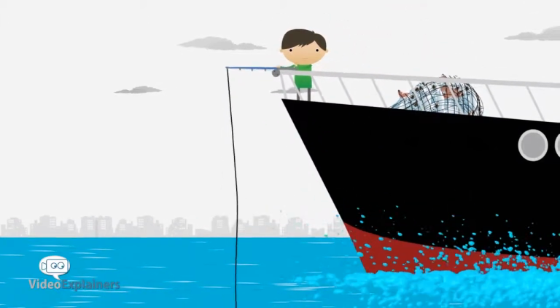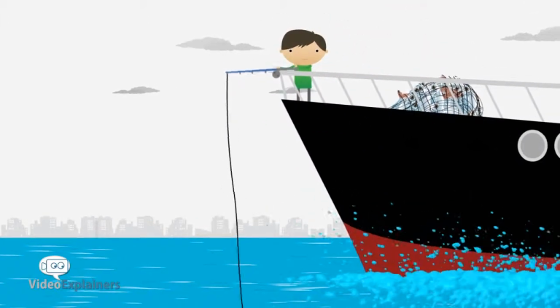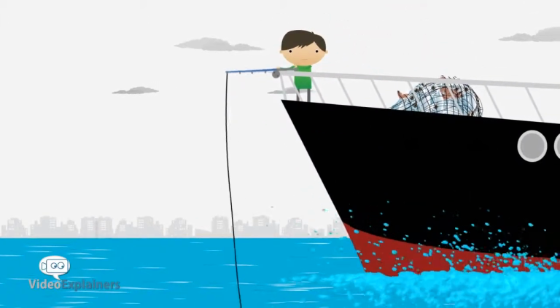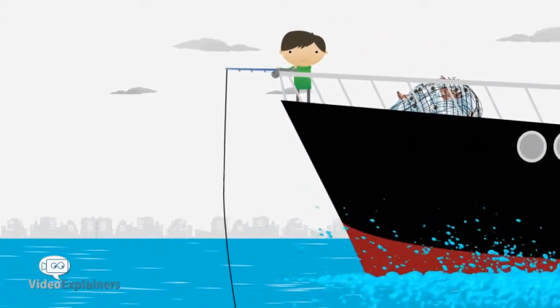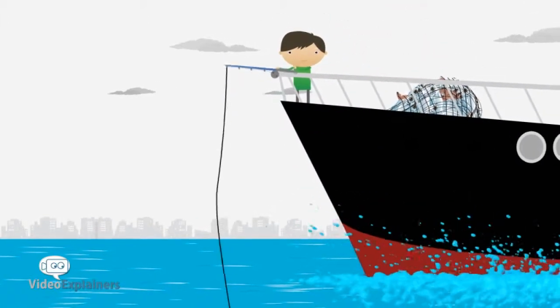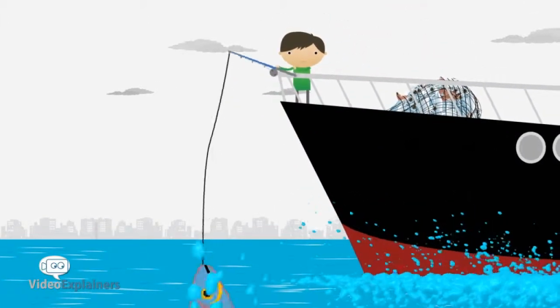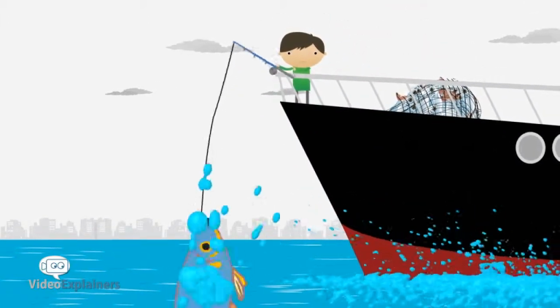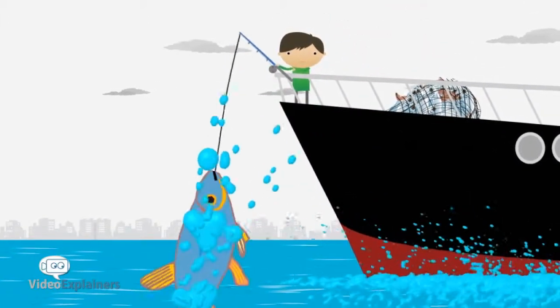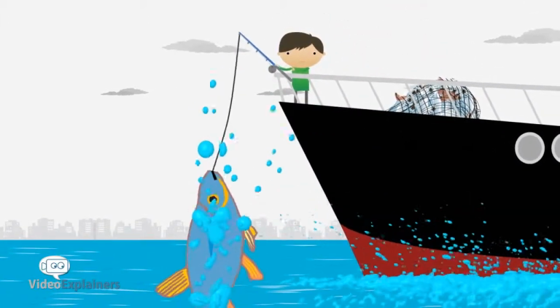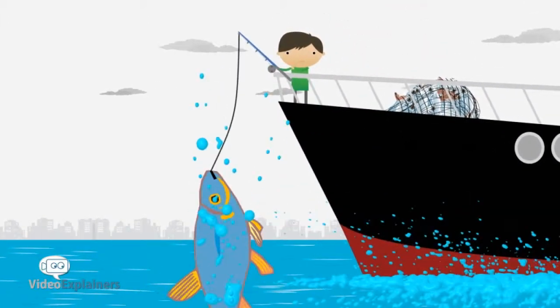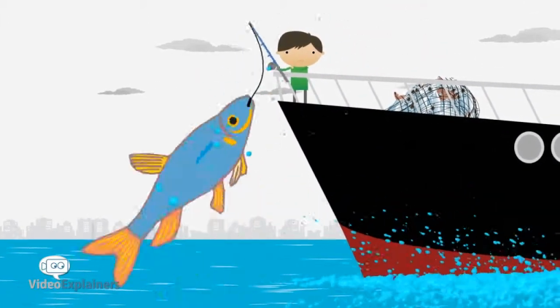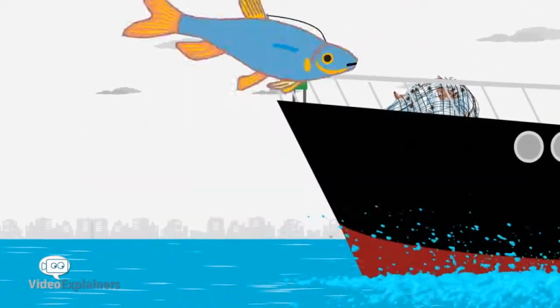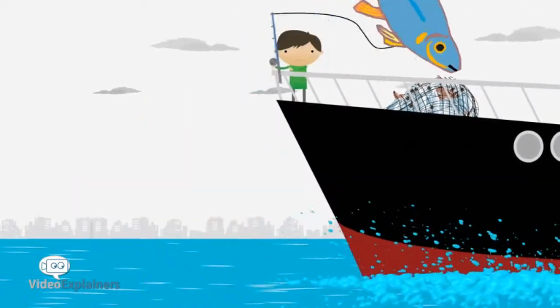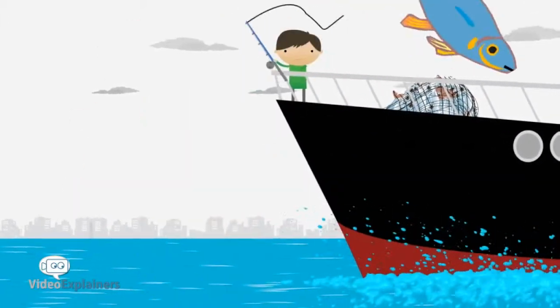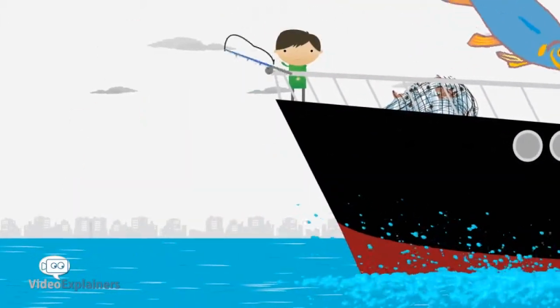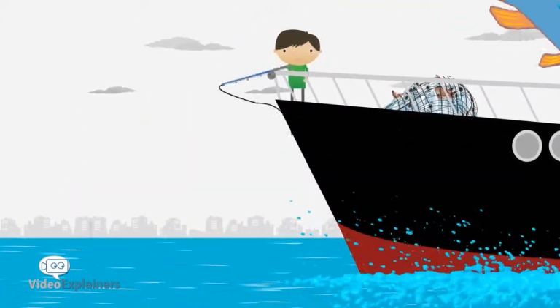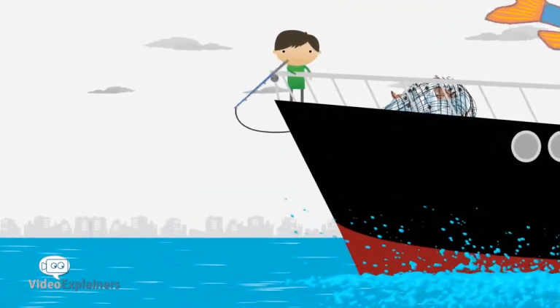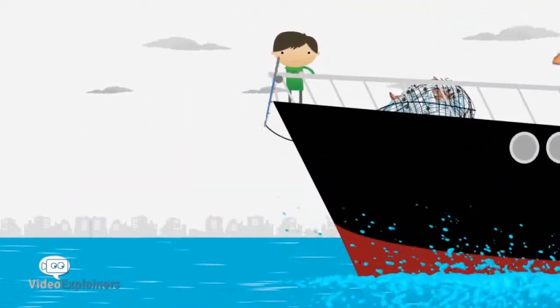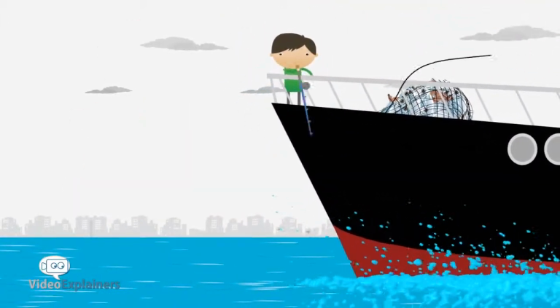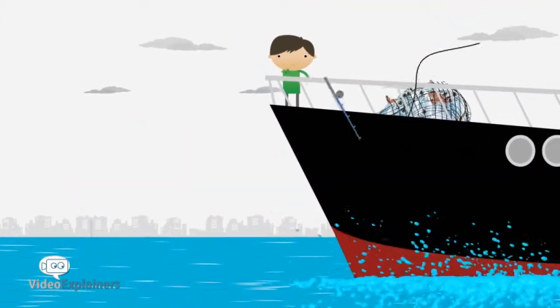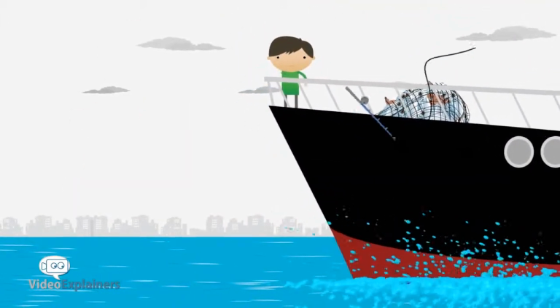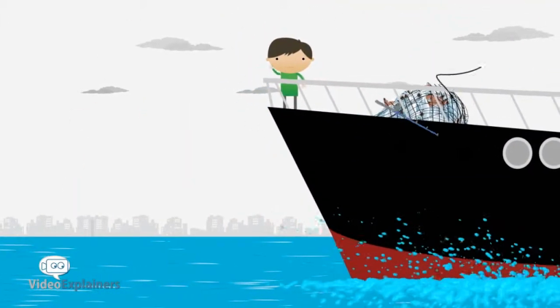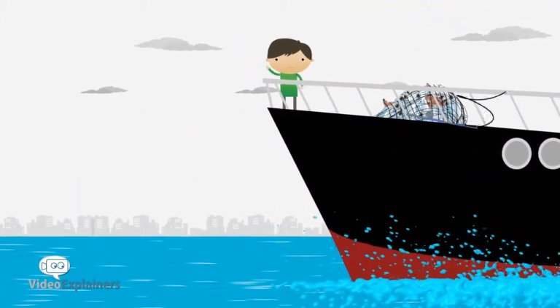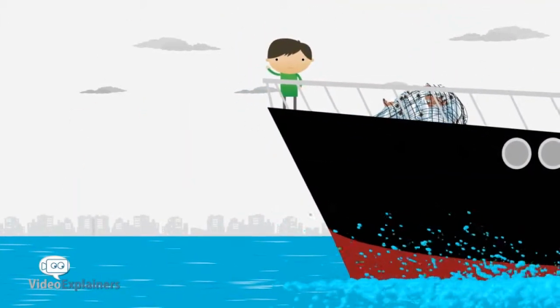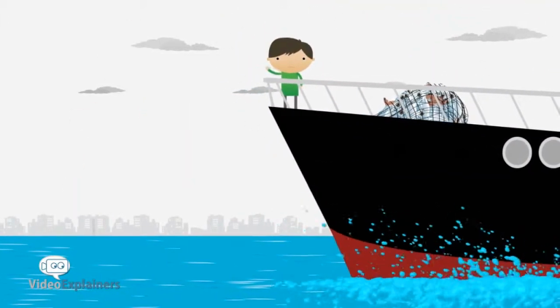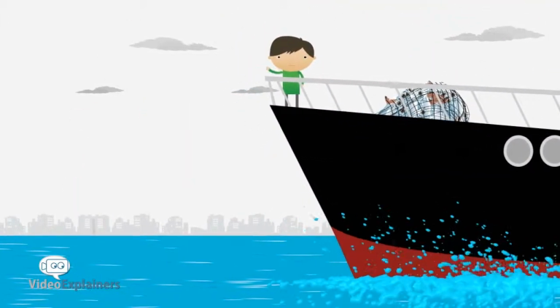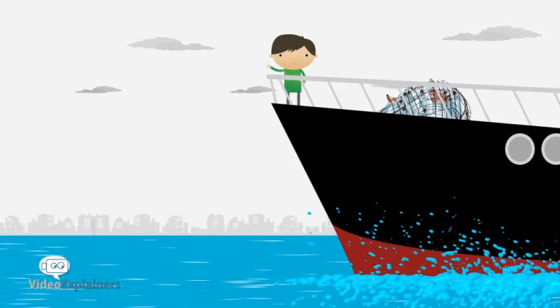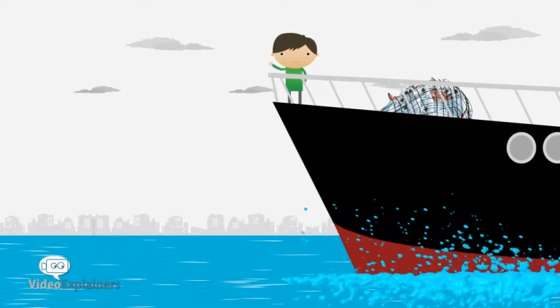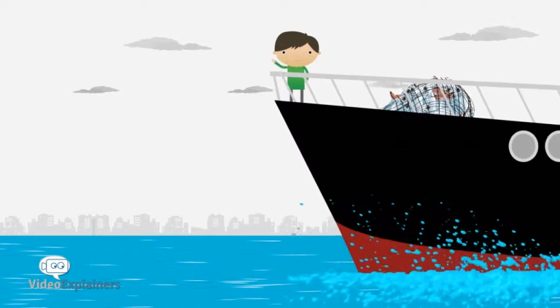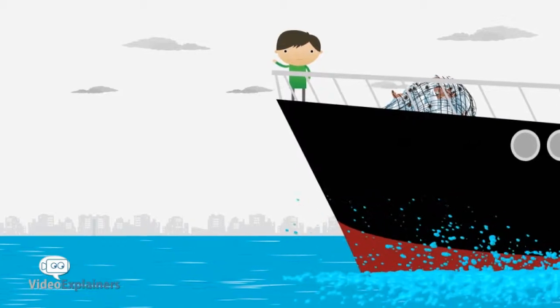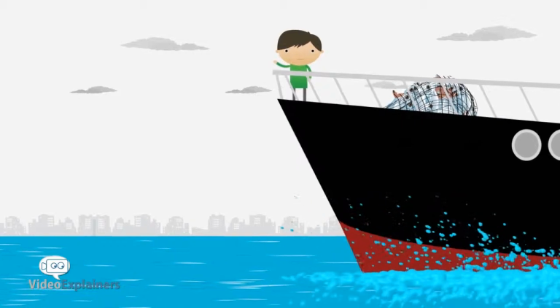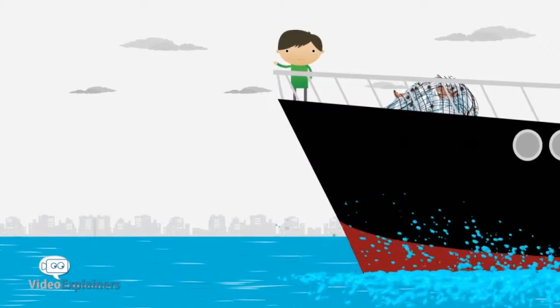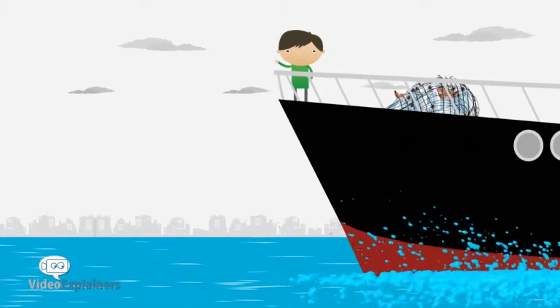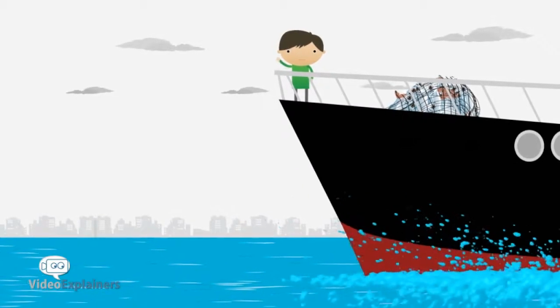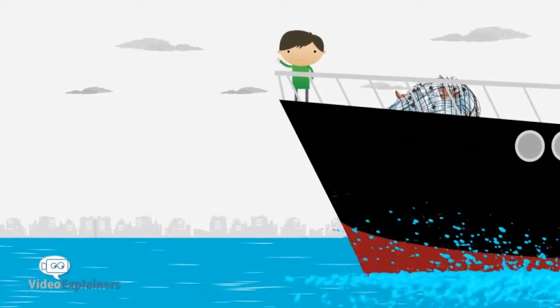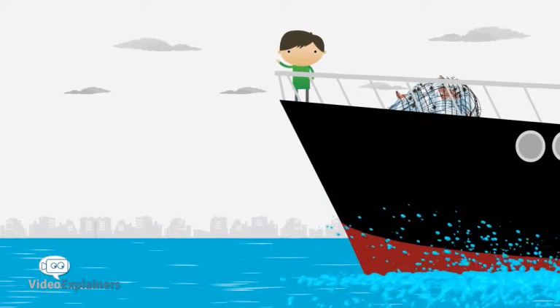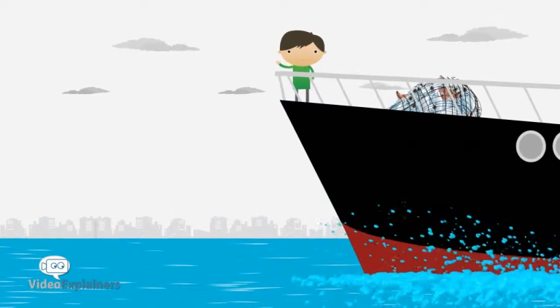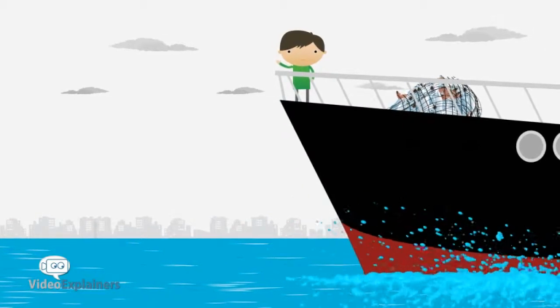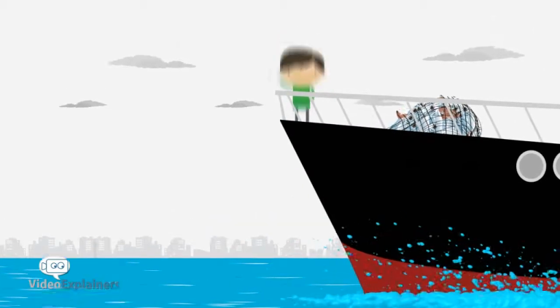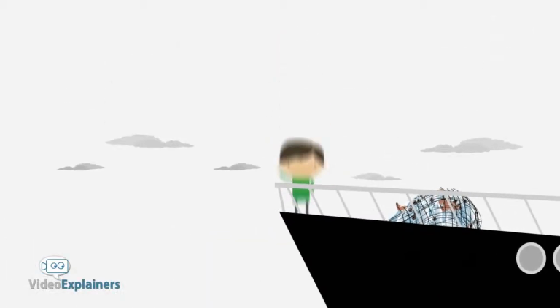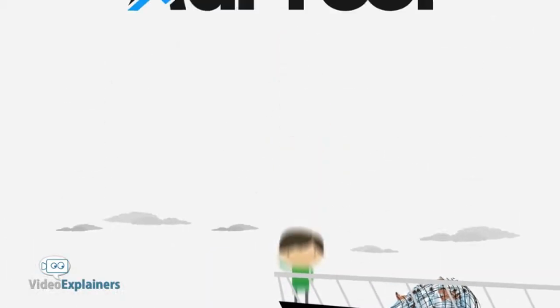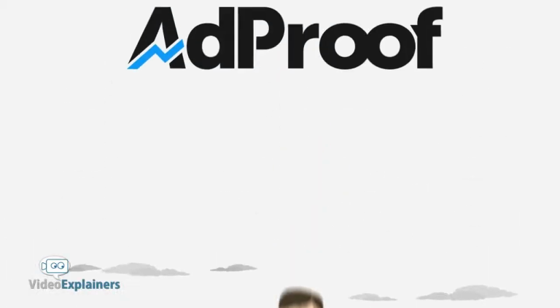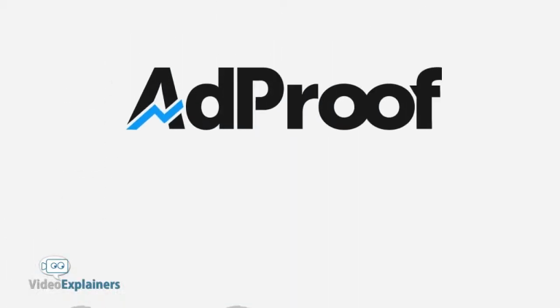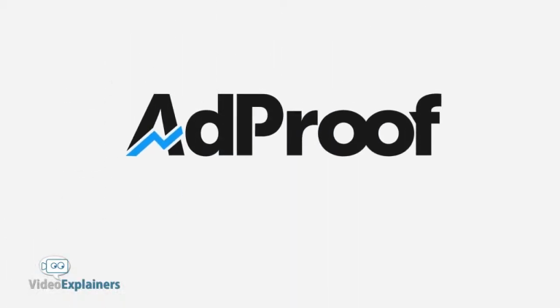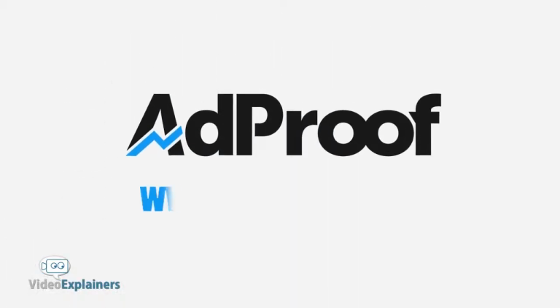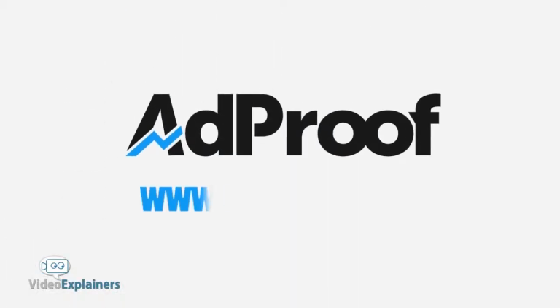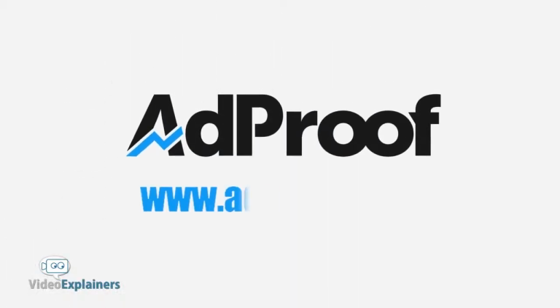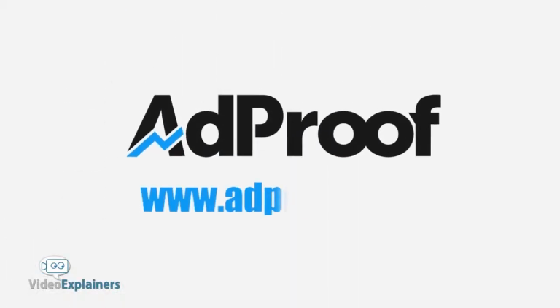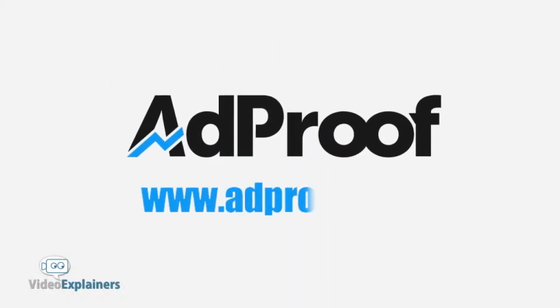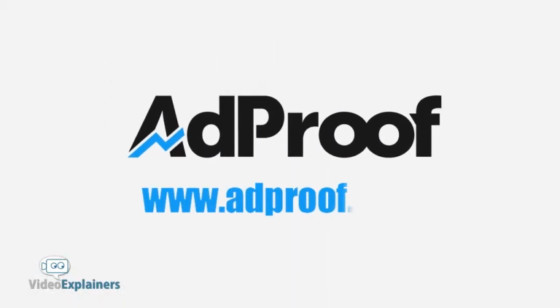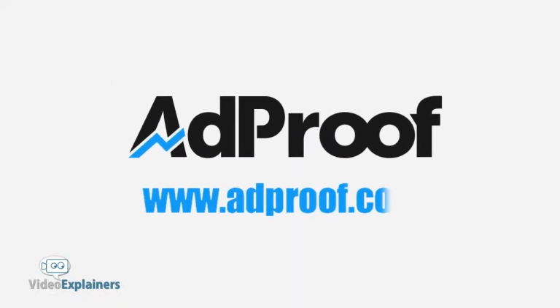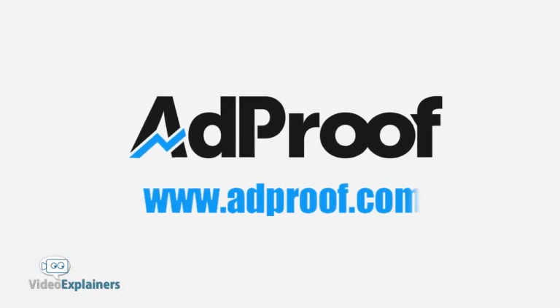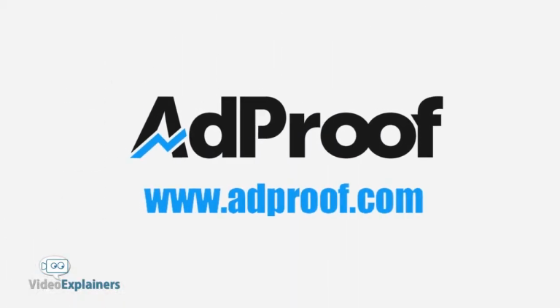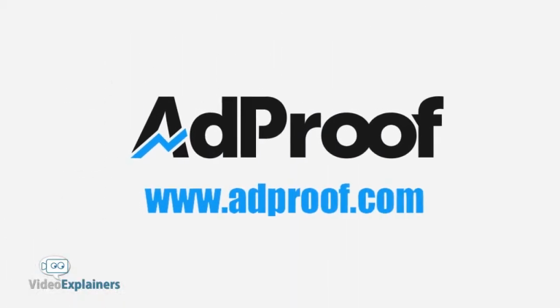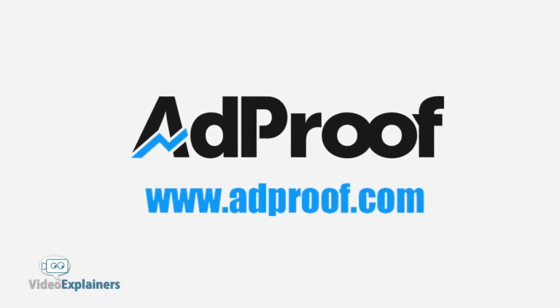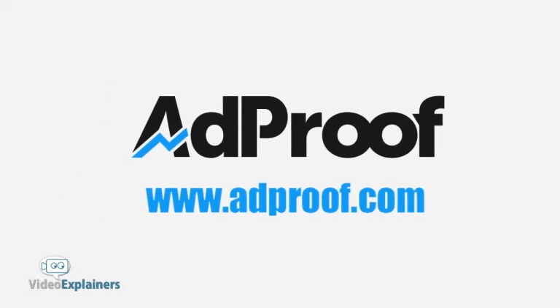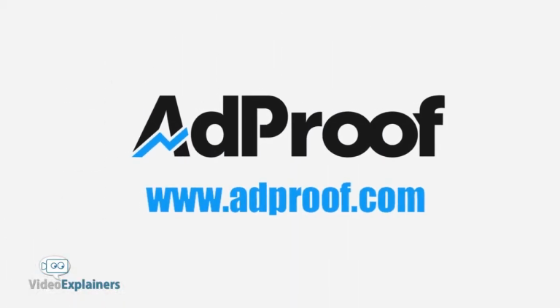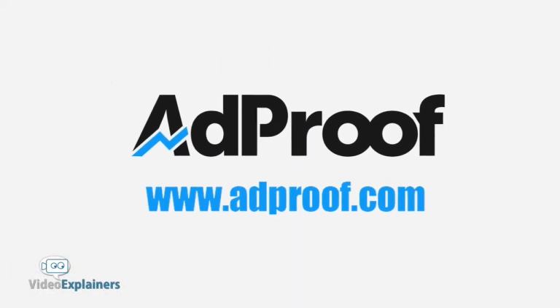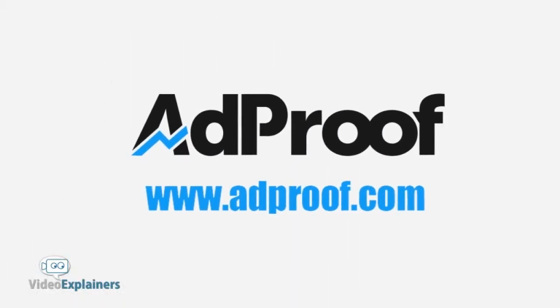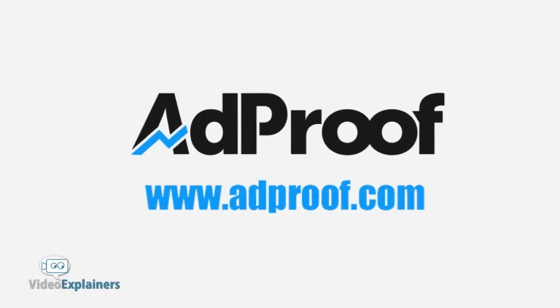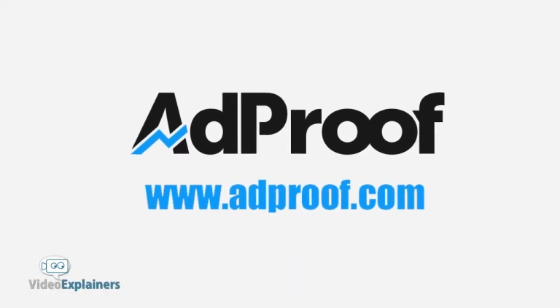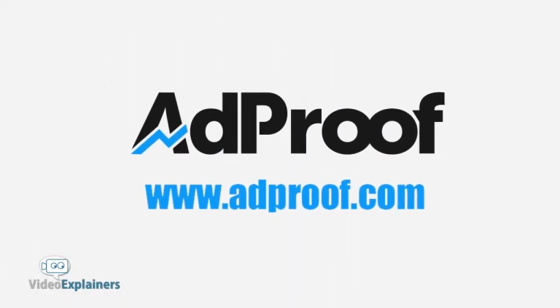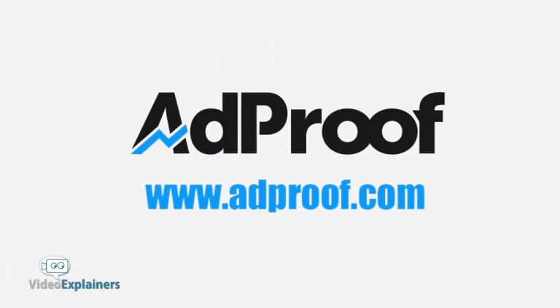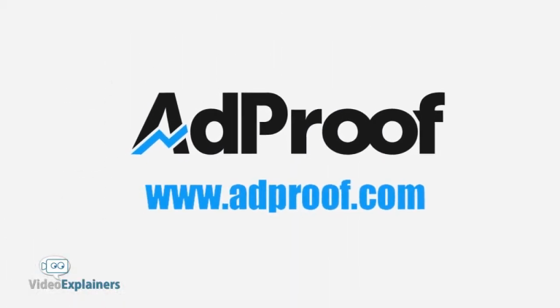Start testing, optimizing, saving and growing today with AdProof.com, the only test-driven advertising platform.